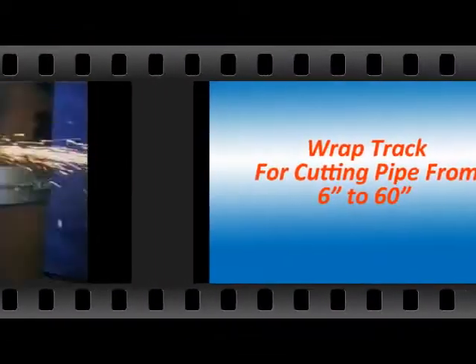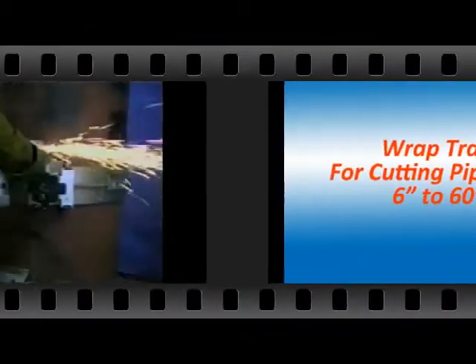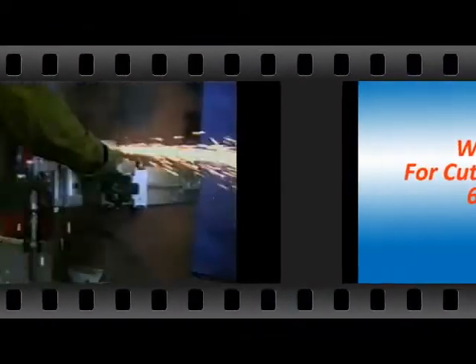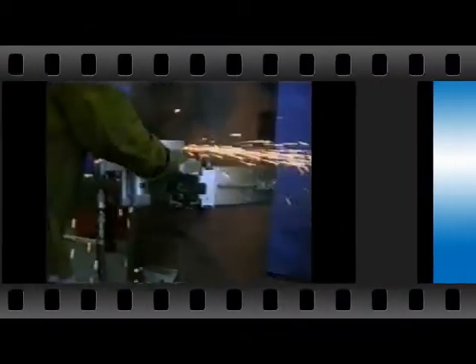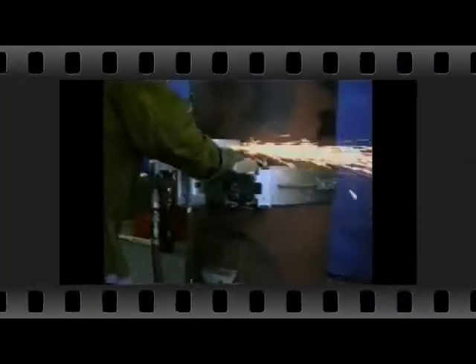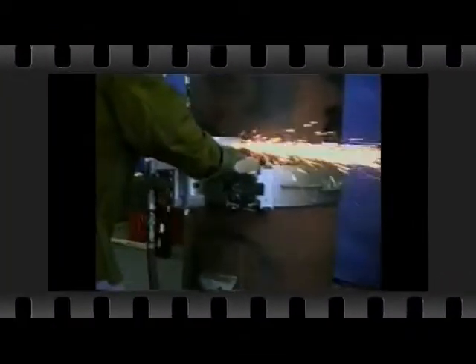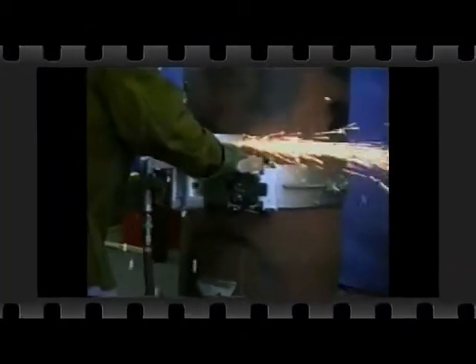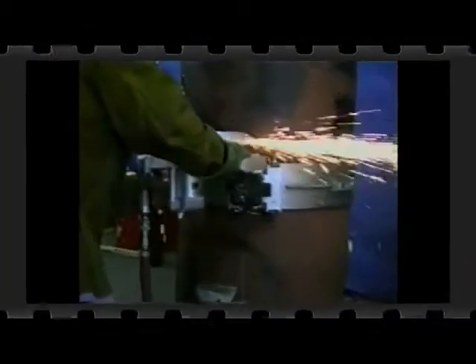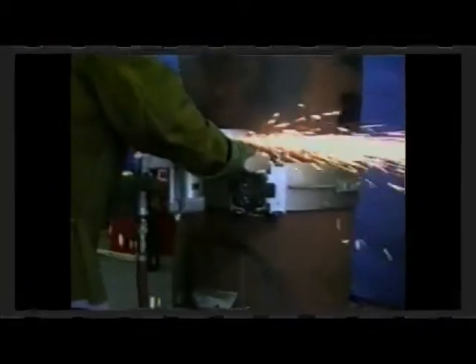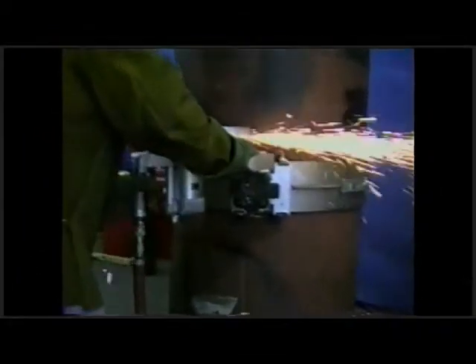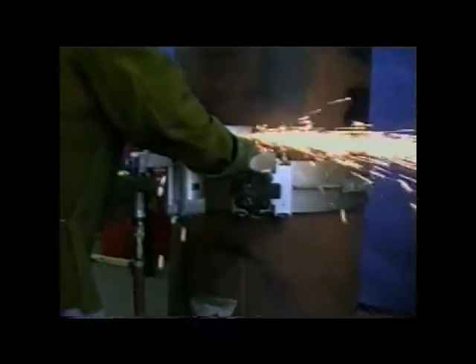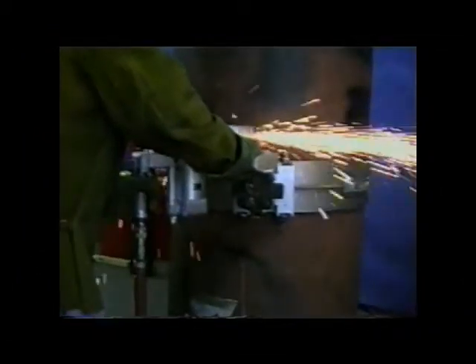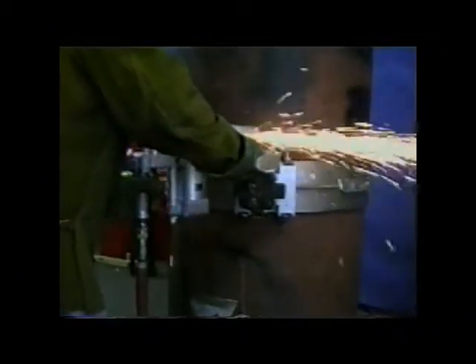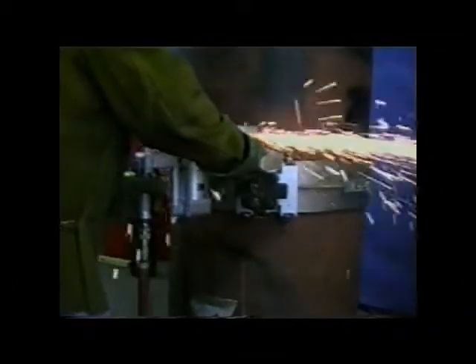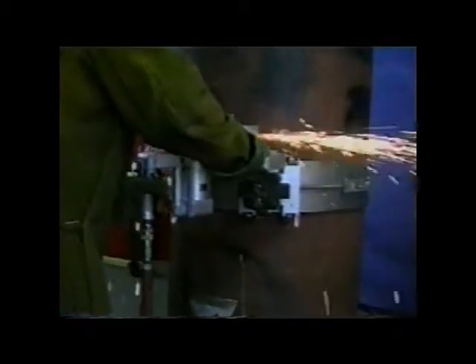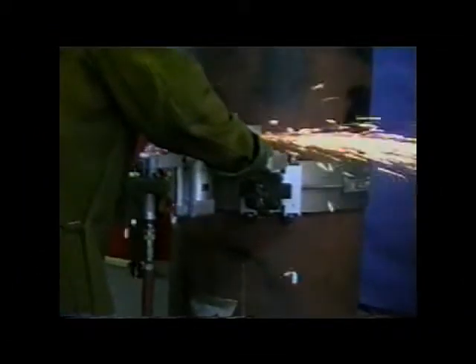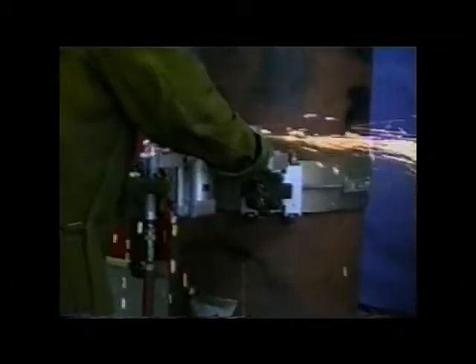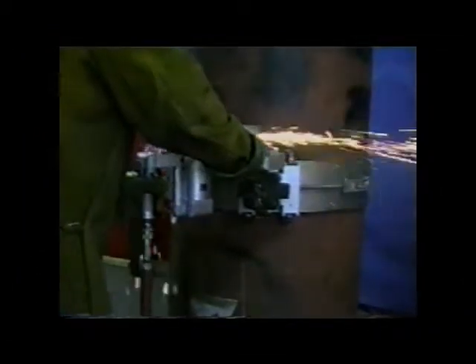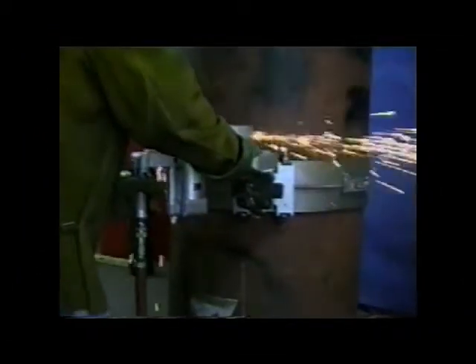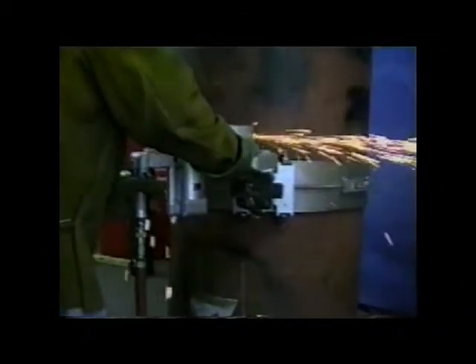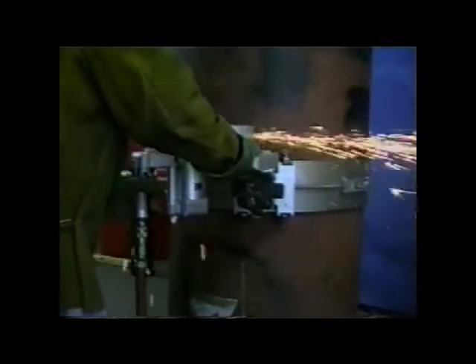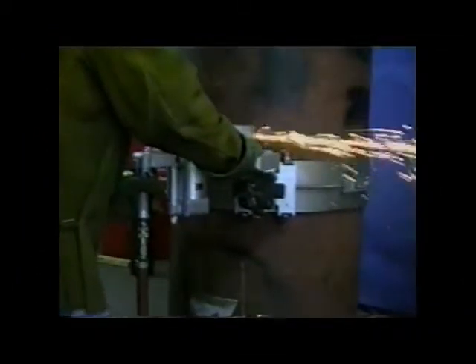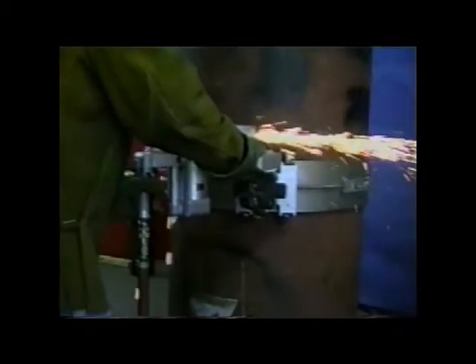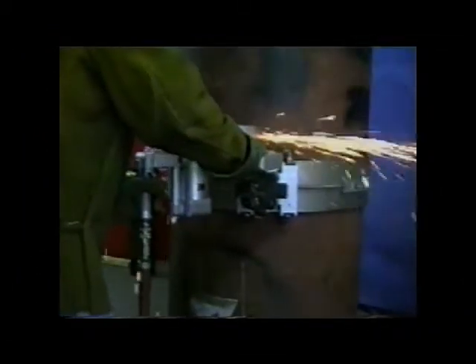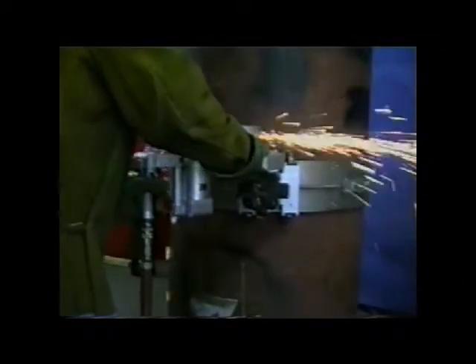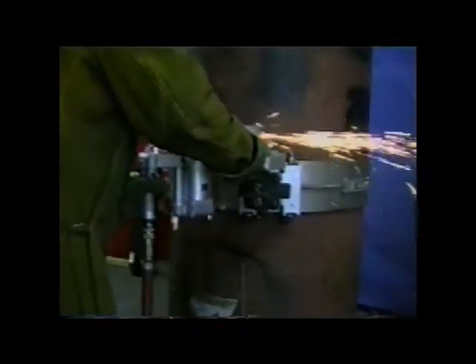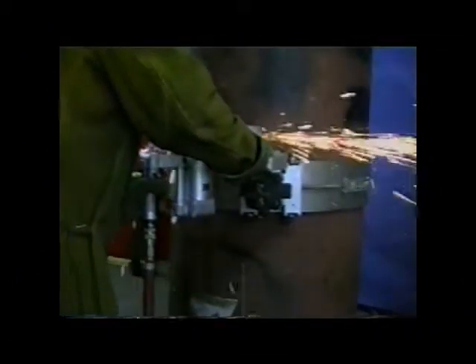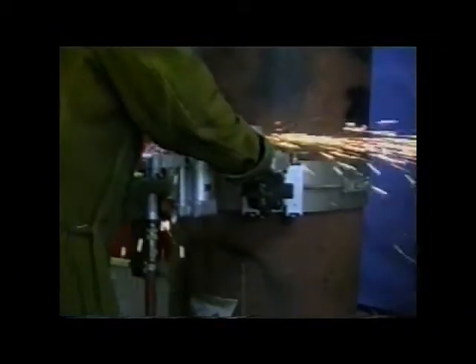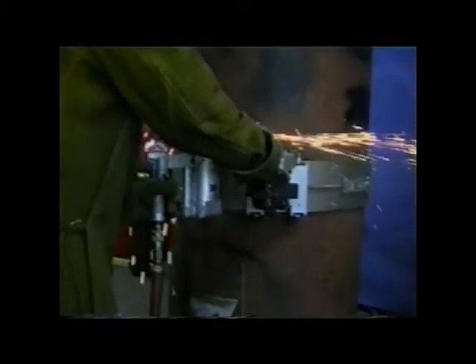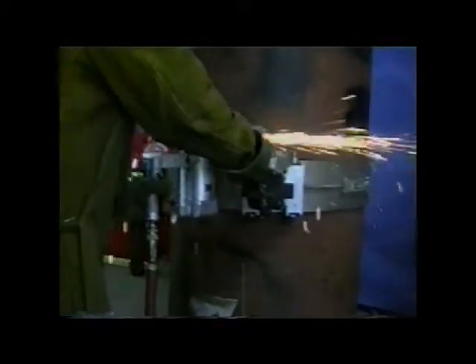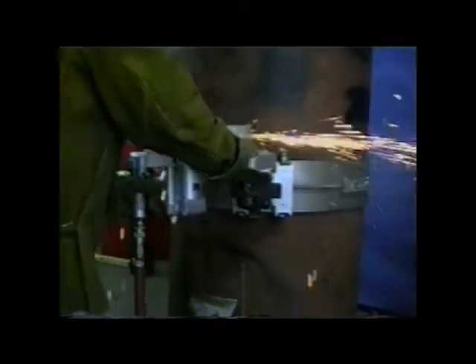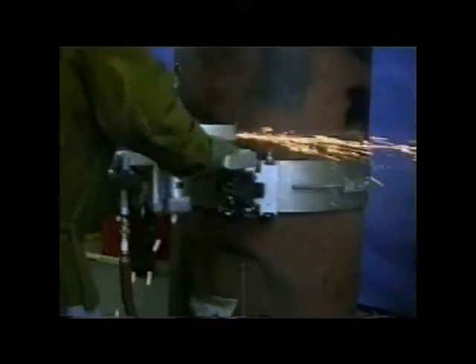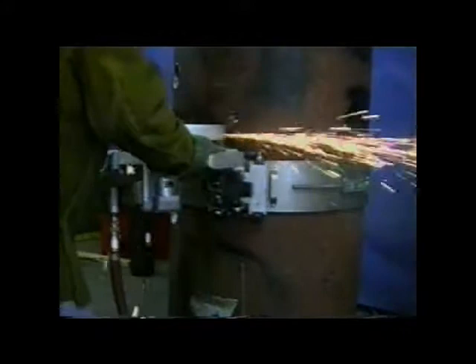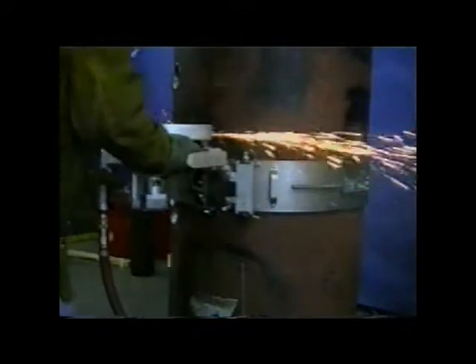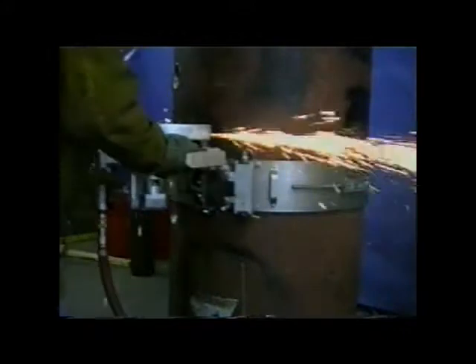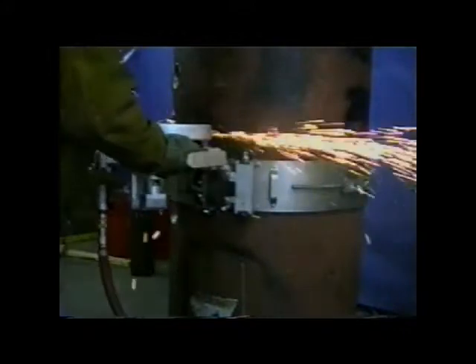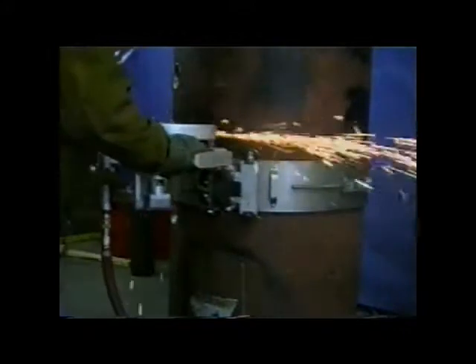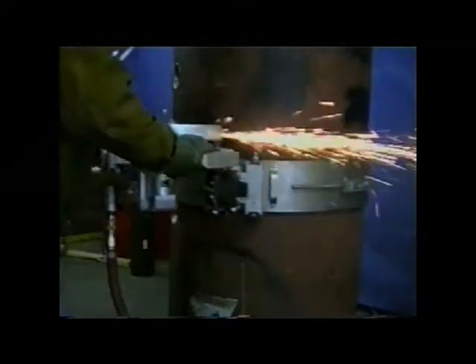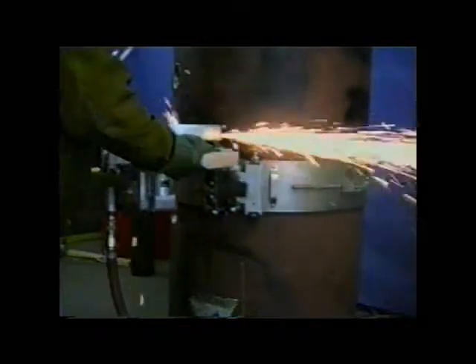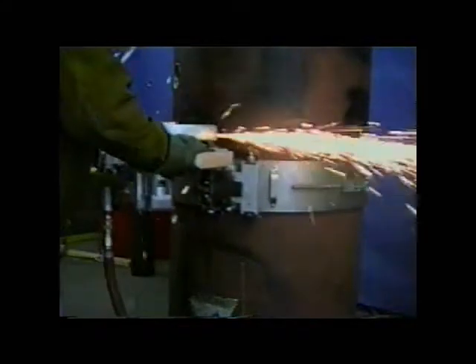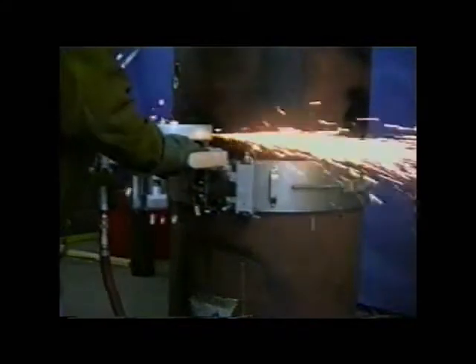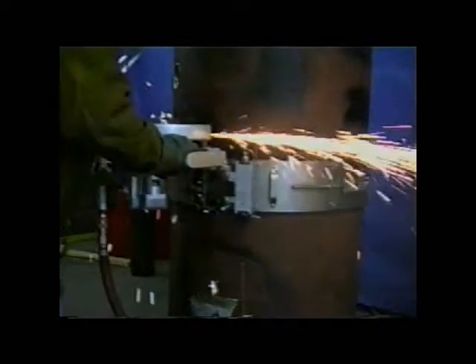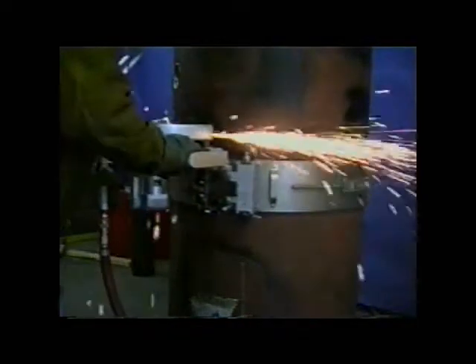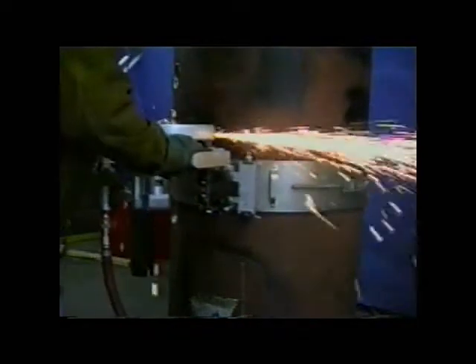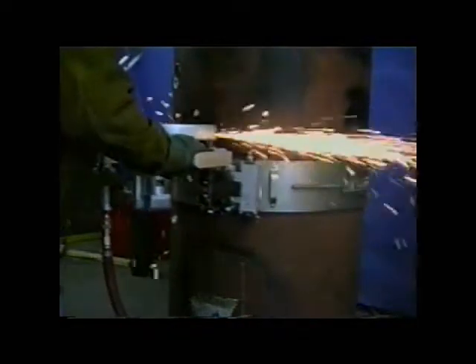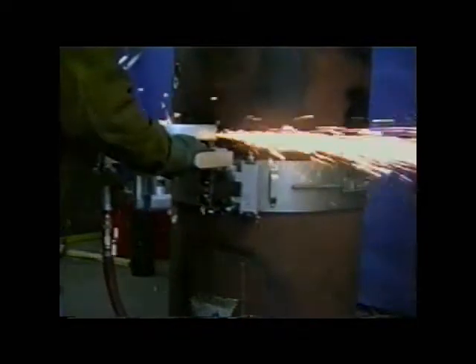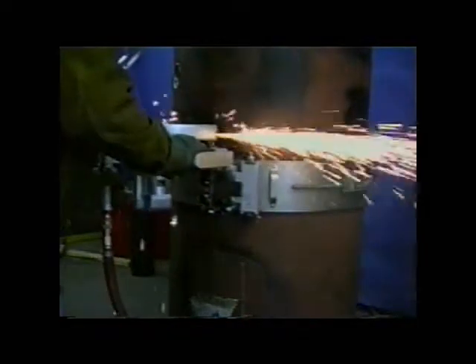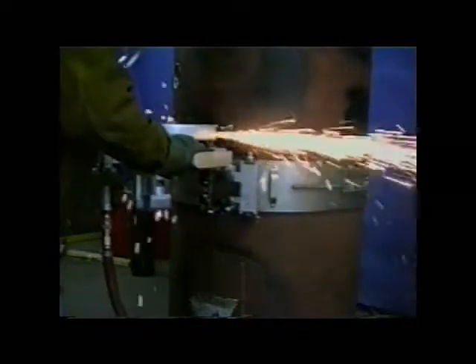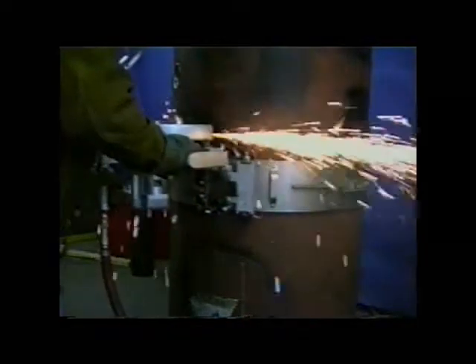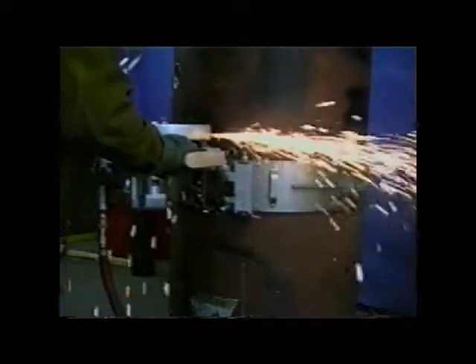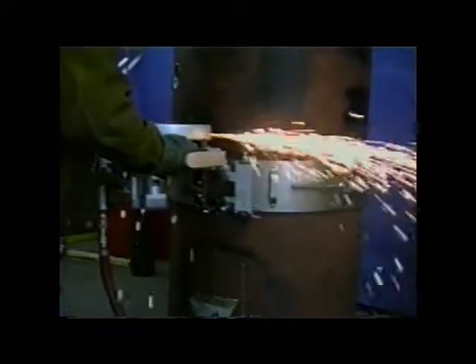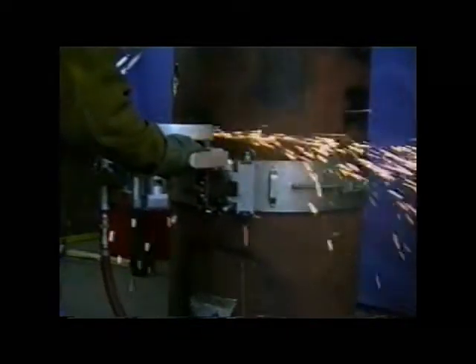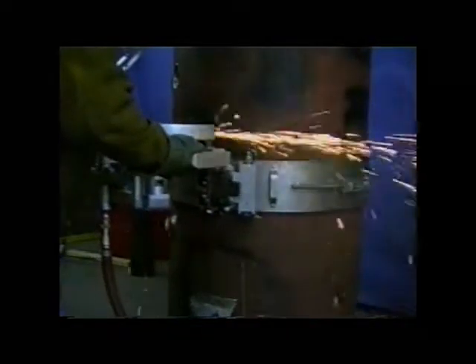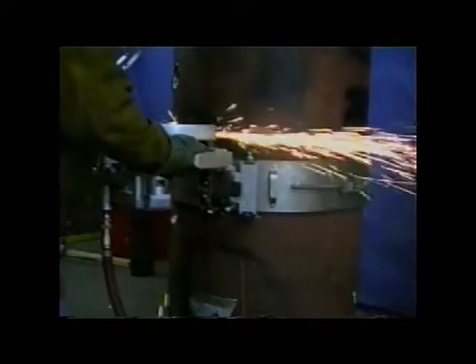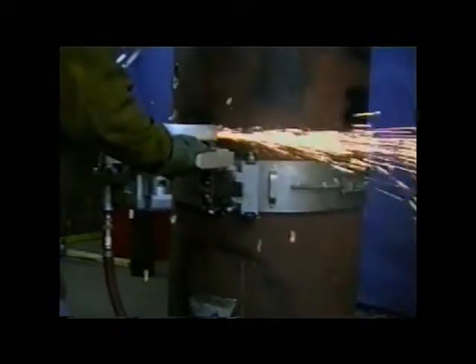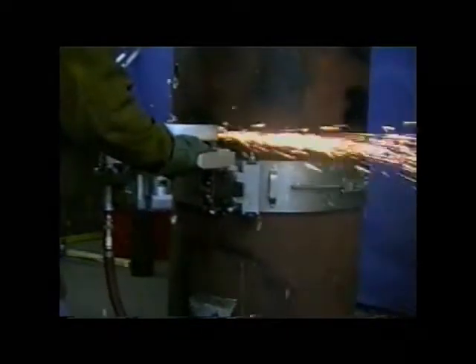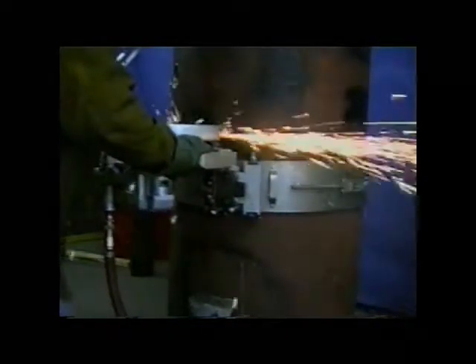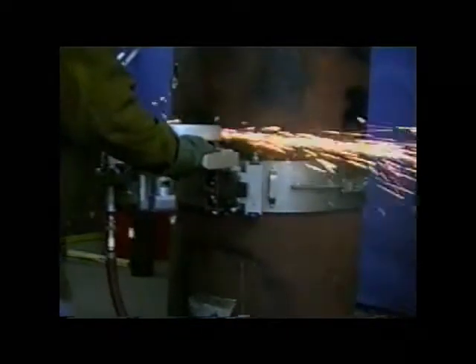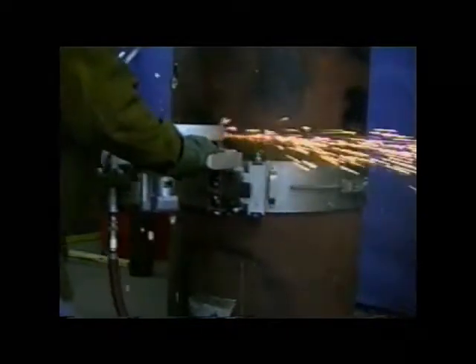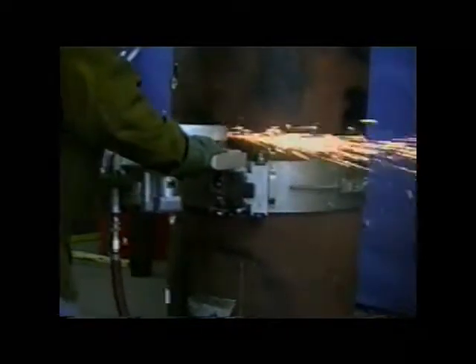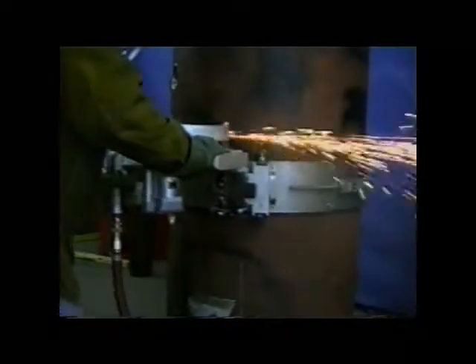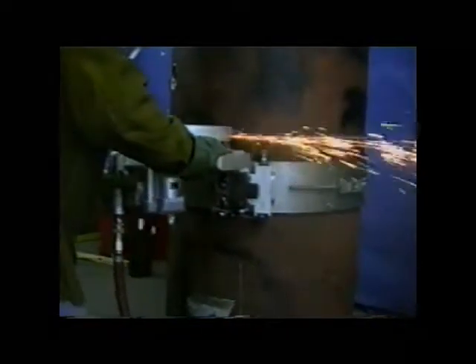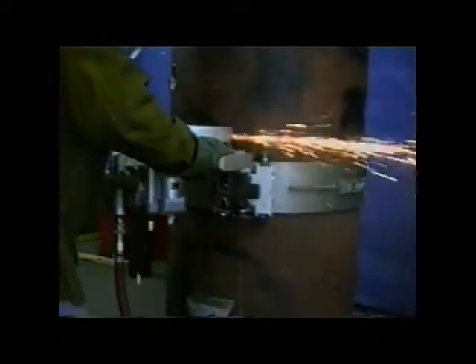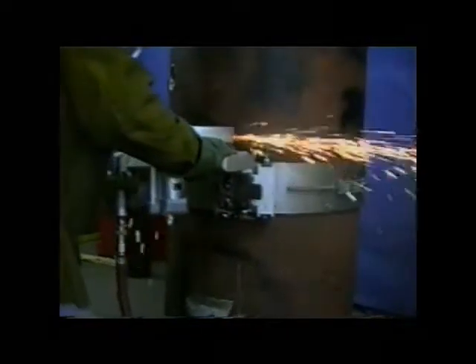Pipe up to 60 inches in diameter with wall thicknesses of up to 4 inches can be squarely cut using the ESCO wrap track.